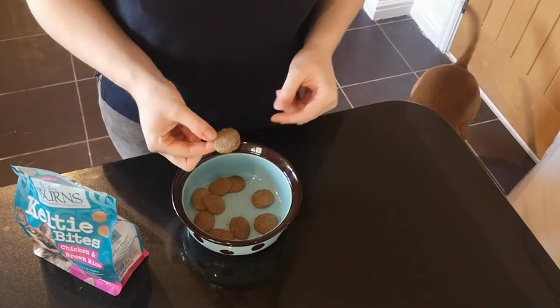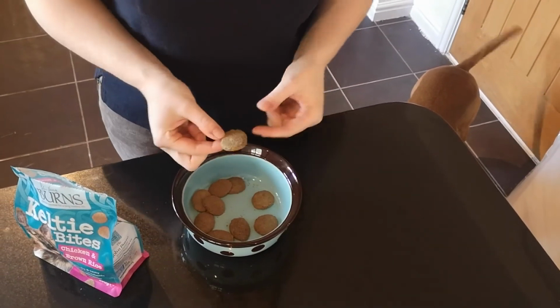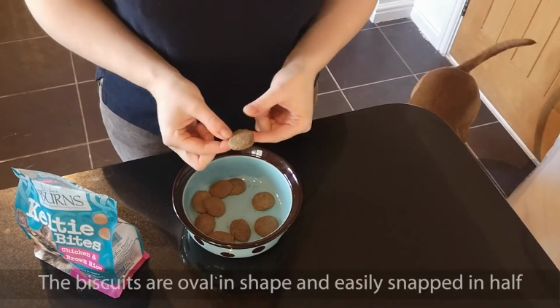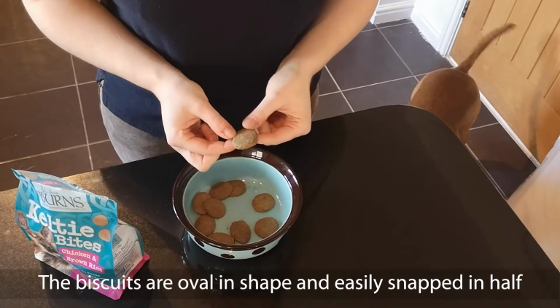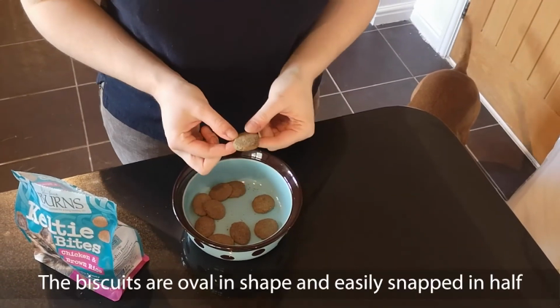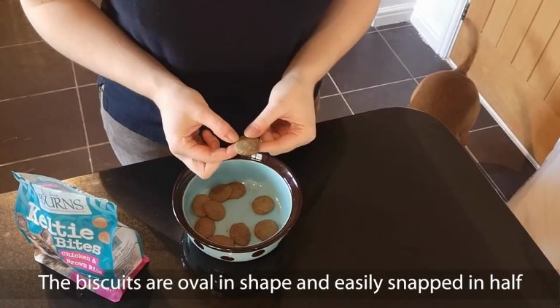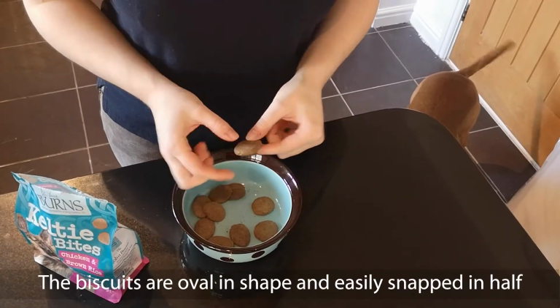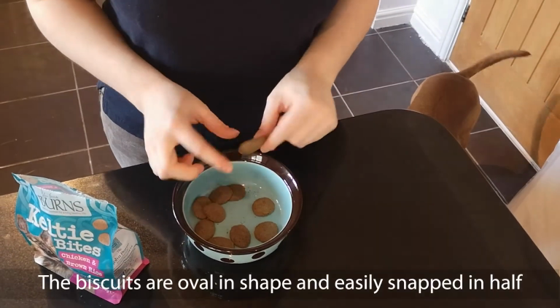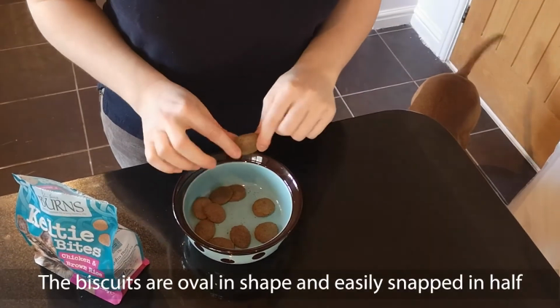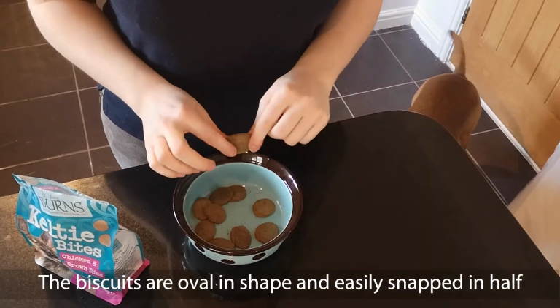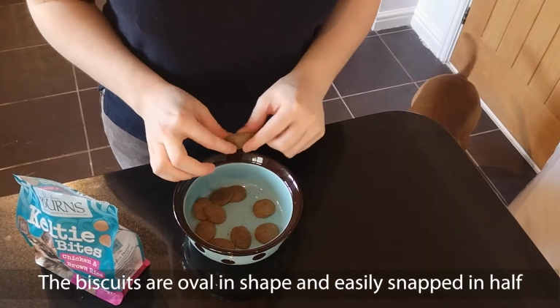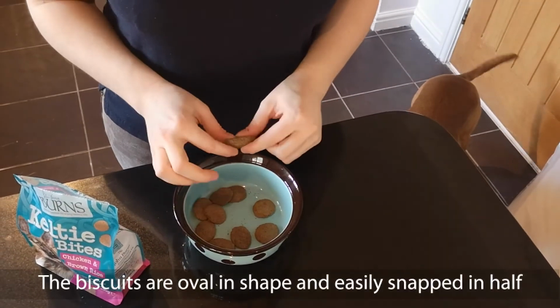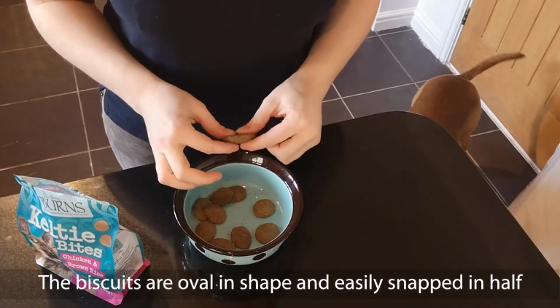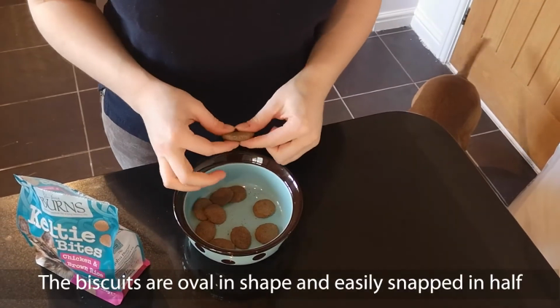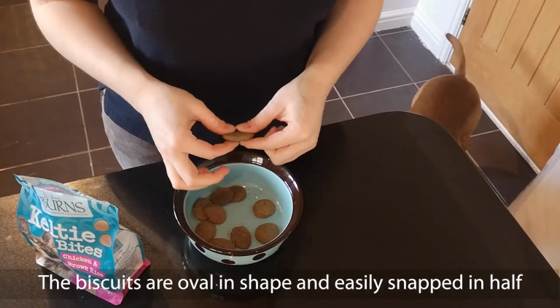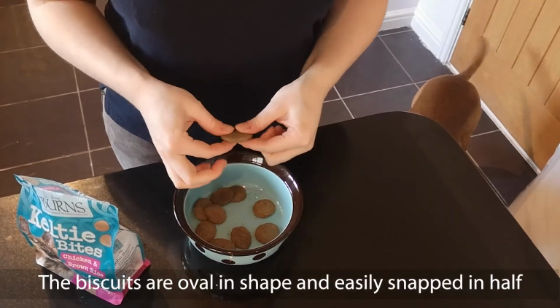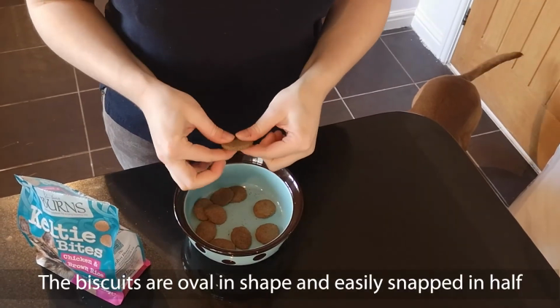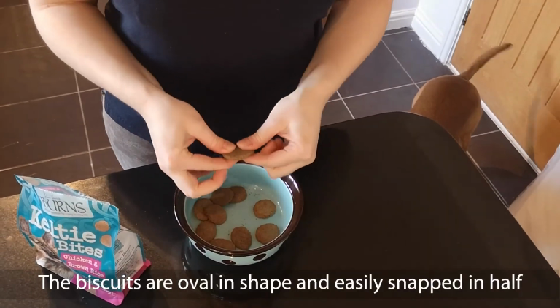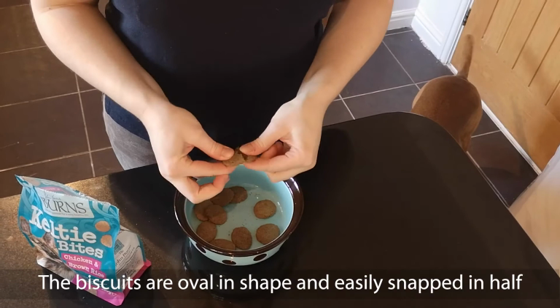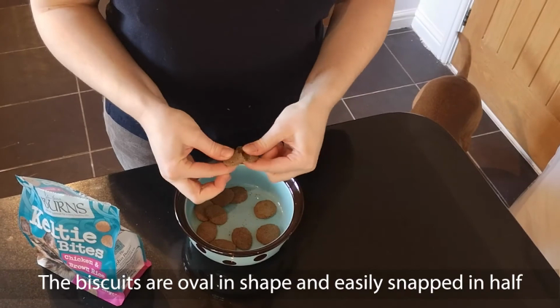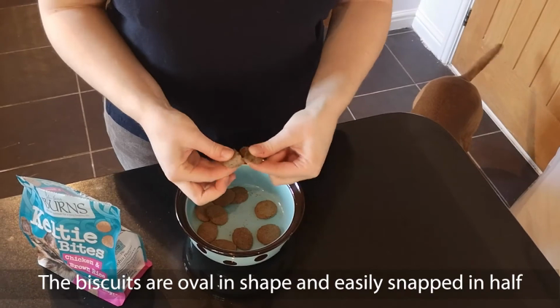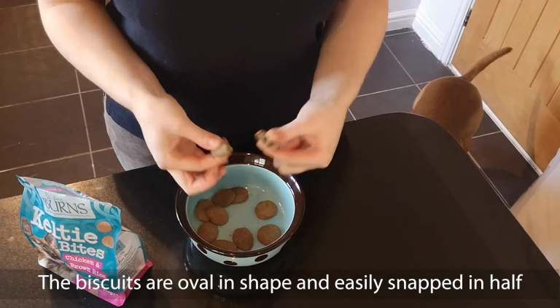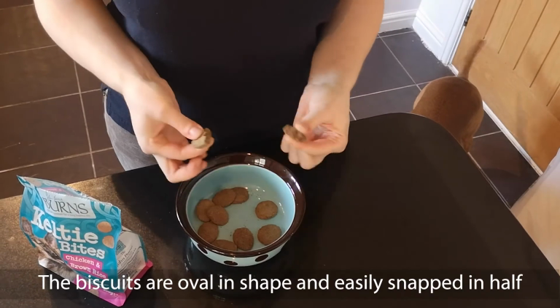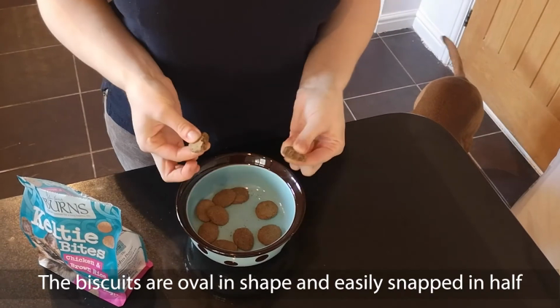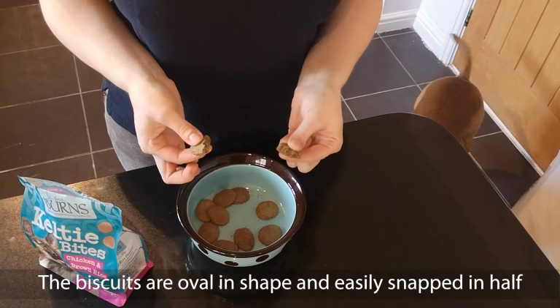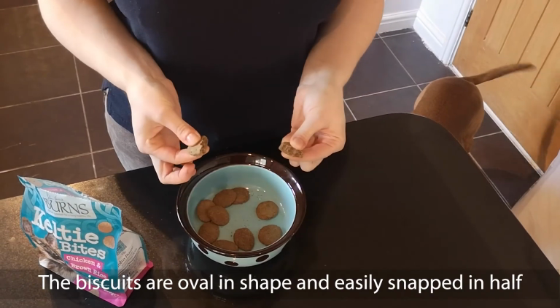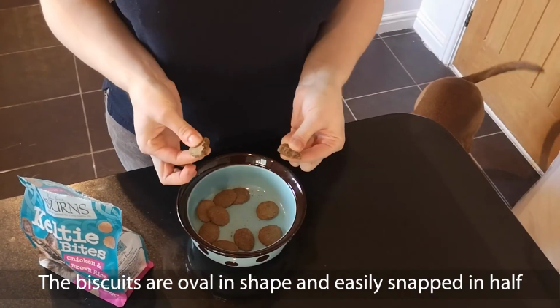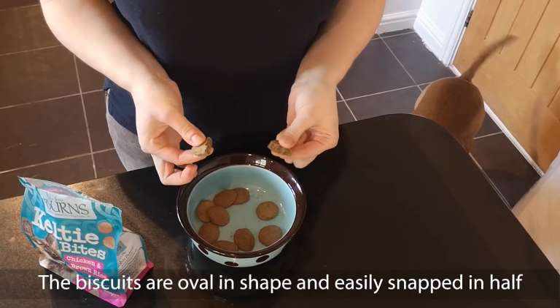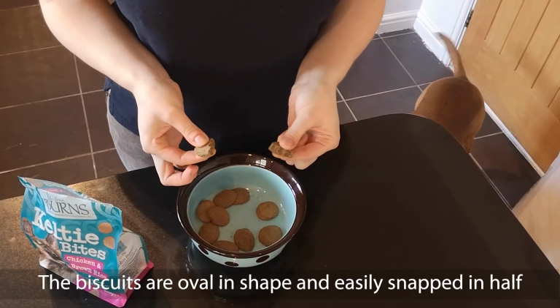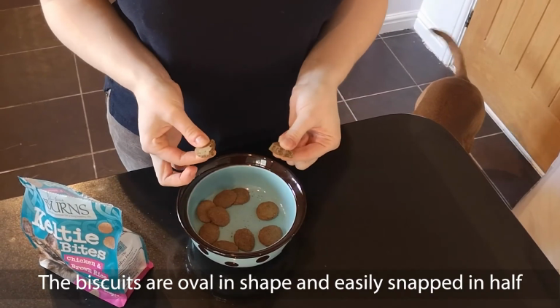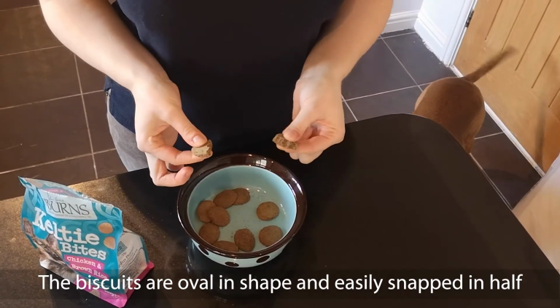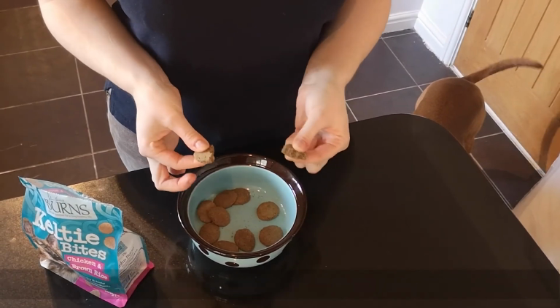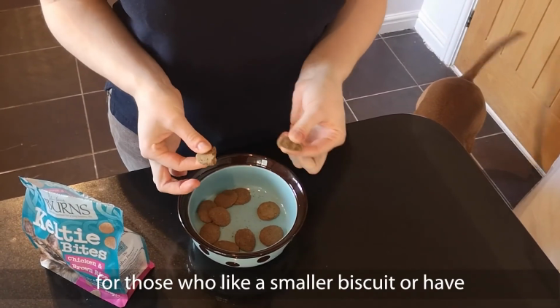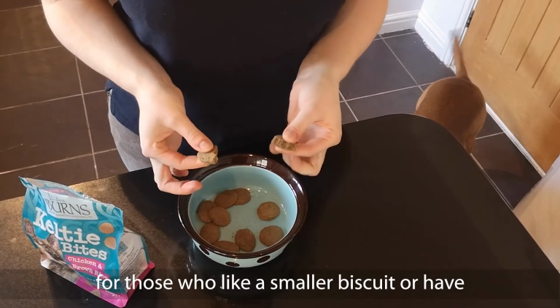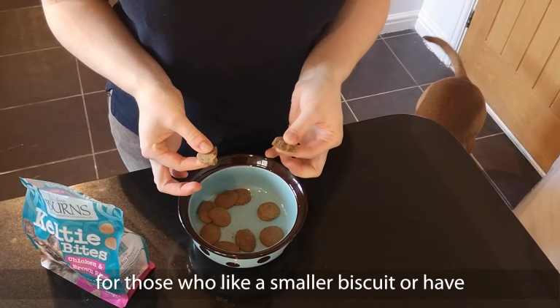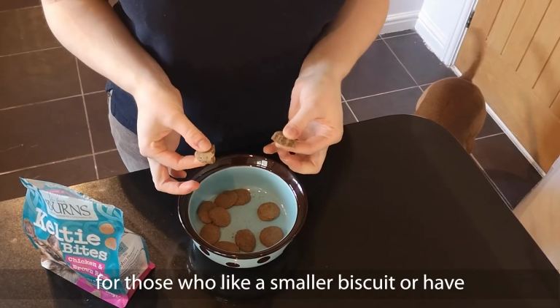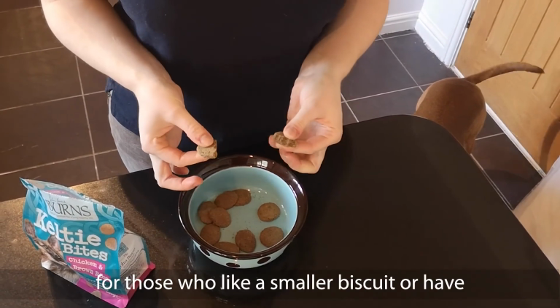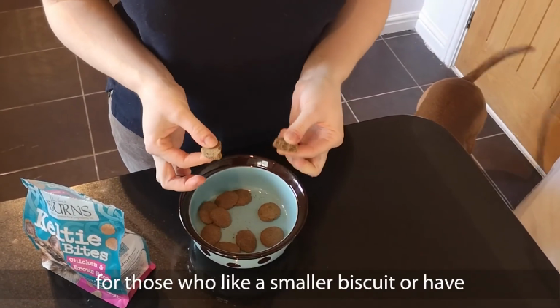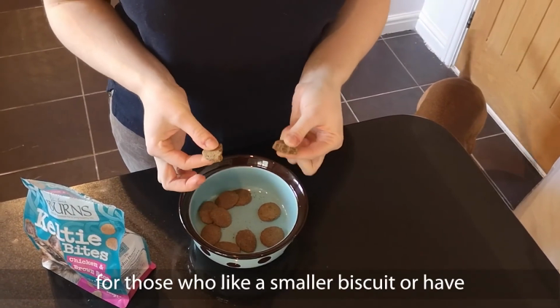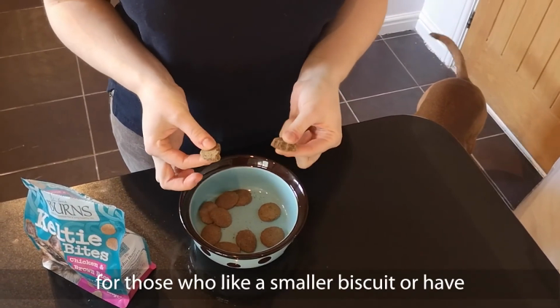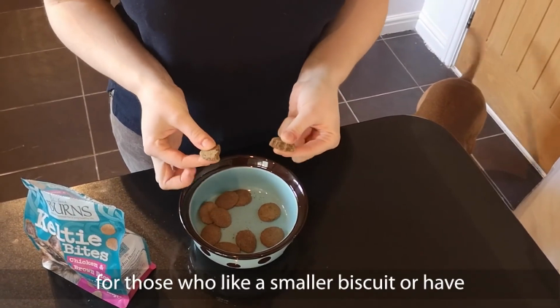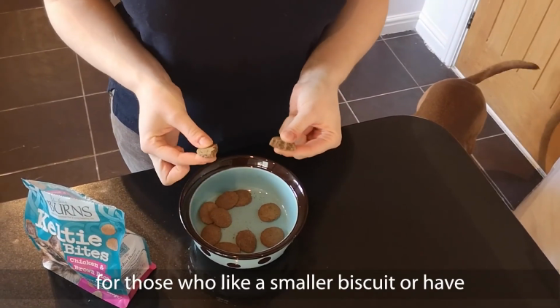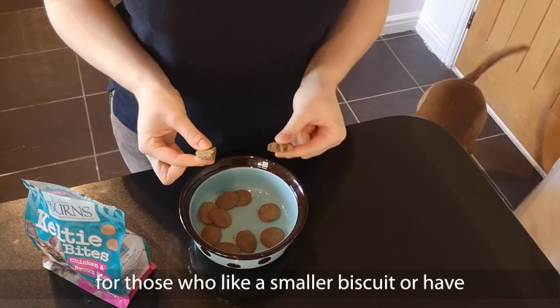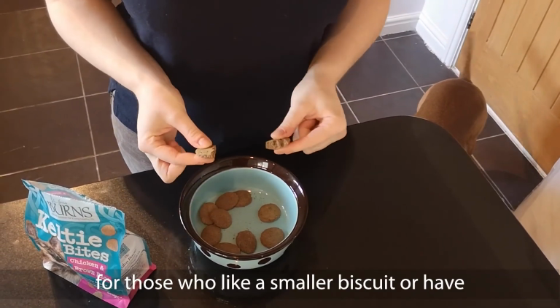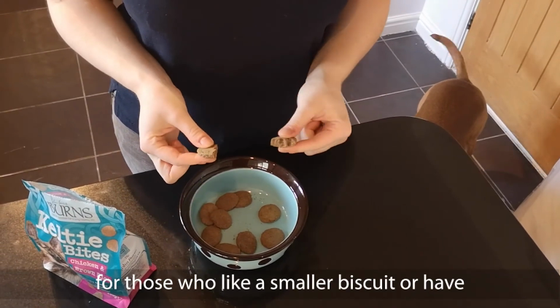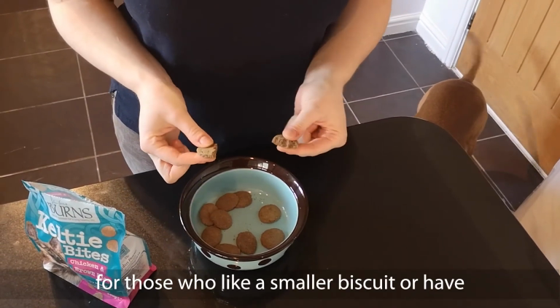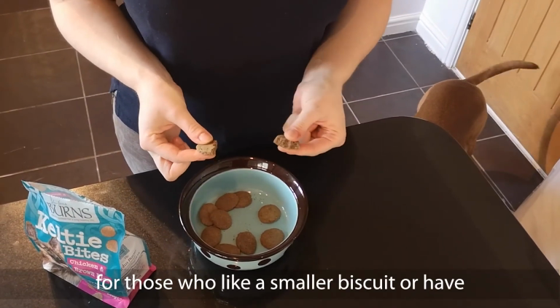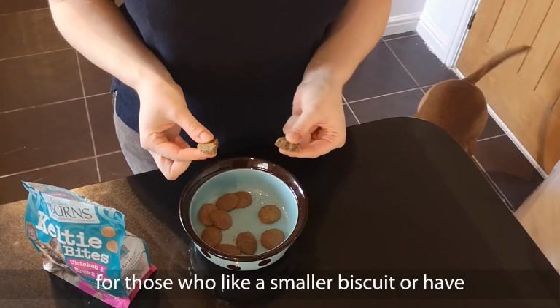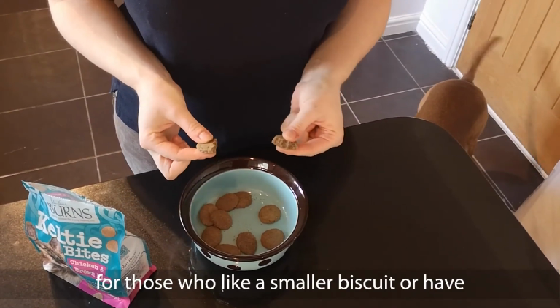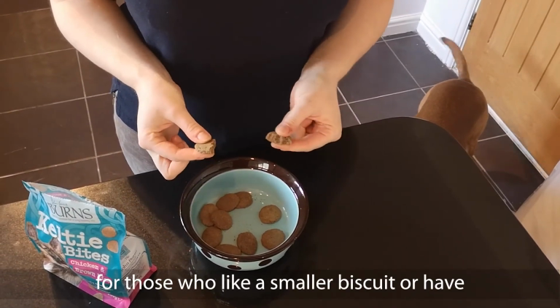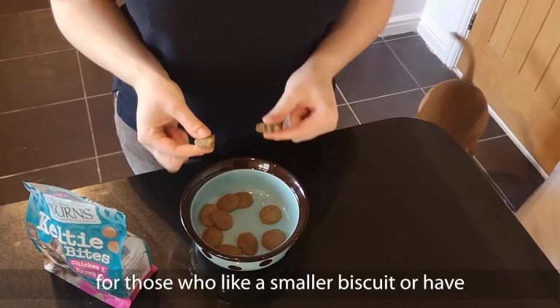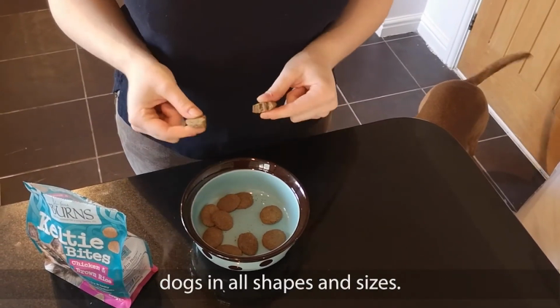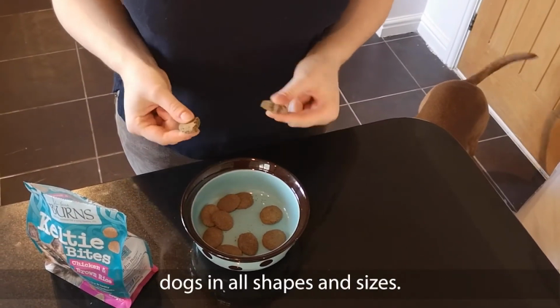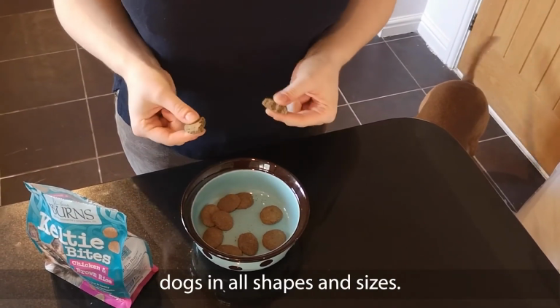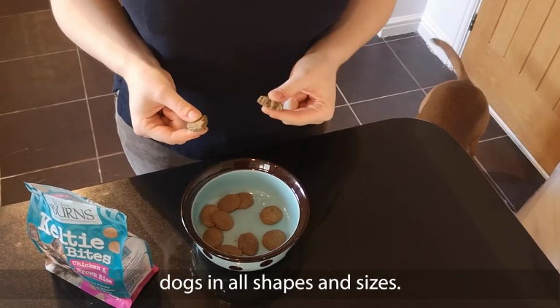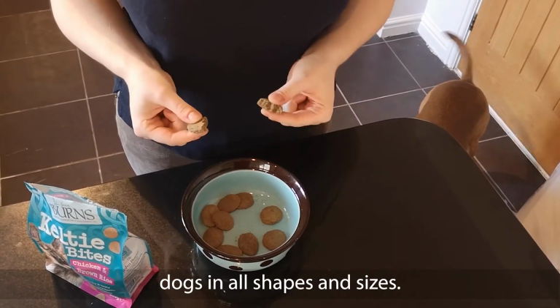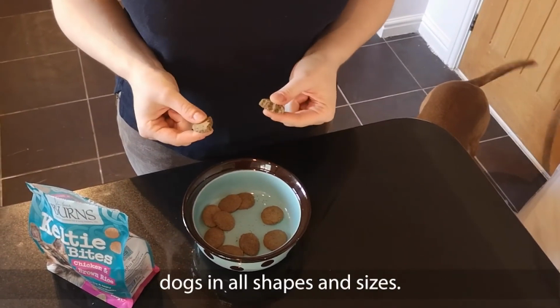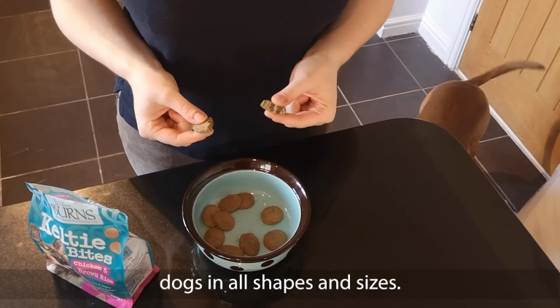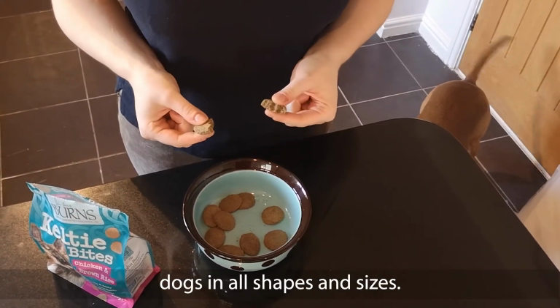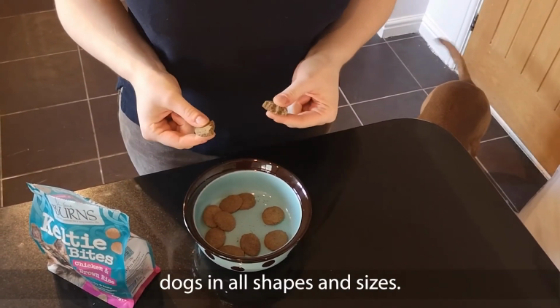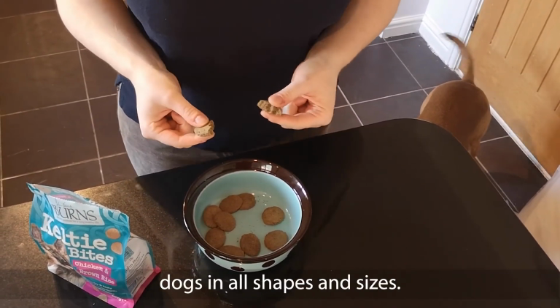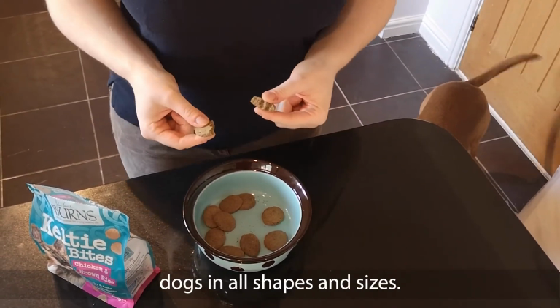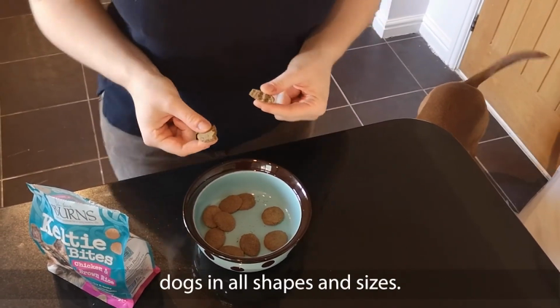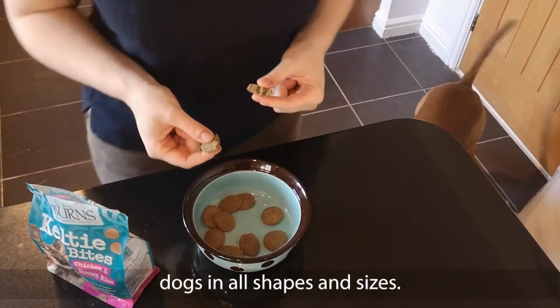The biscuits are oval in shape, and easily snapped in half for those who like a smaller biscuit, or for dogs of all shapes and sizes.